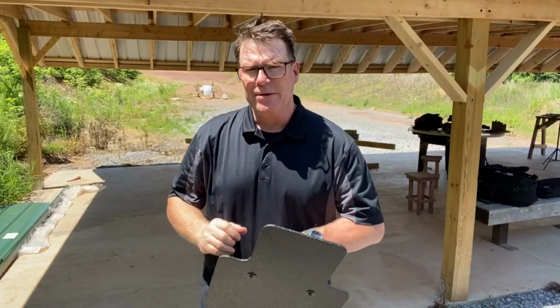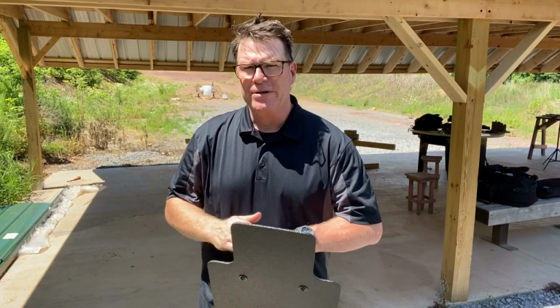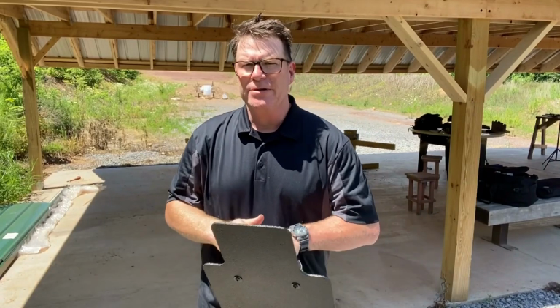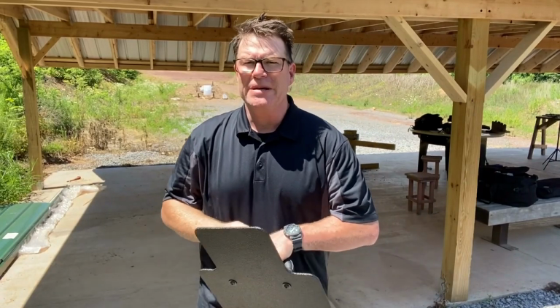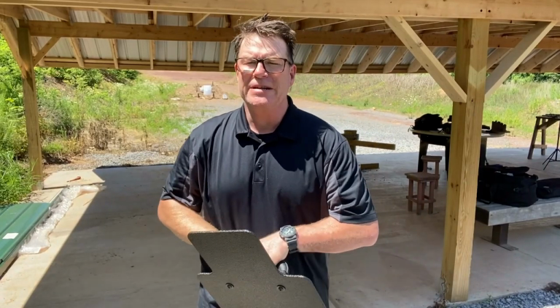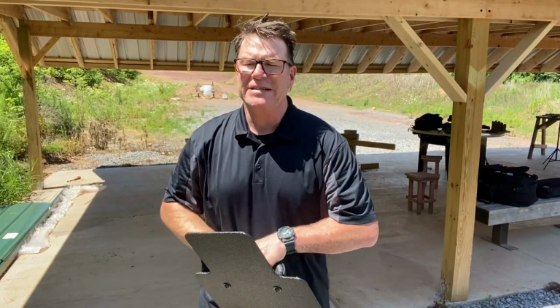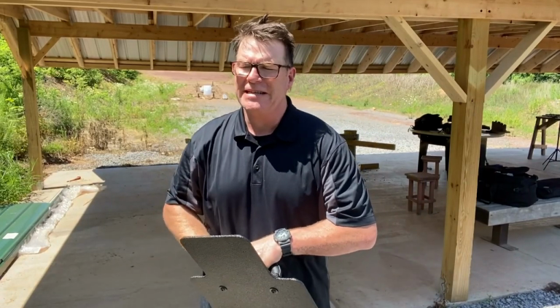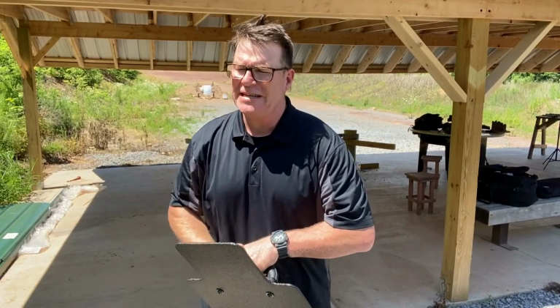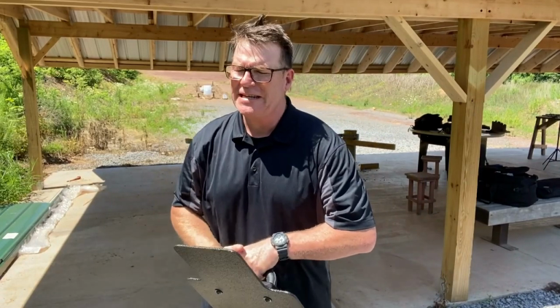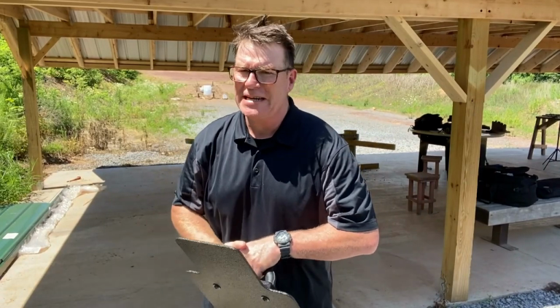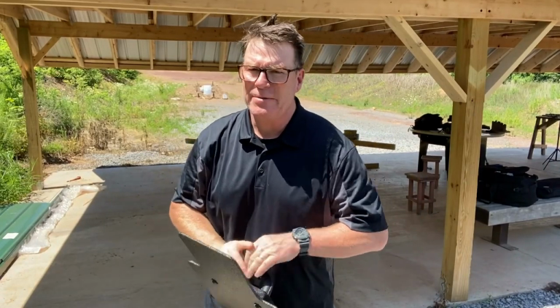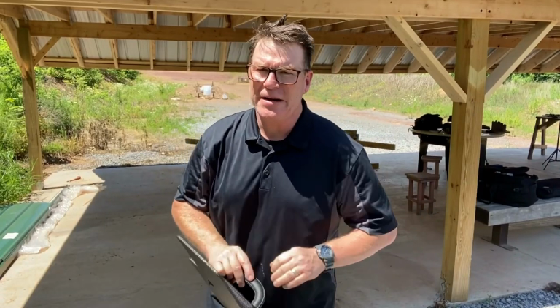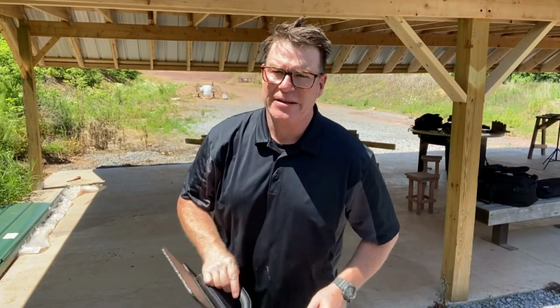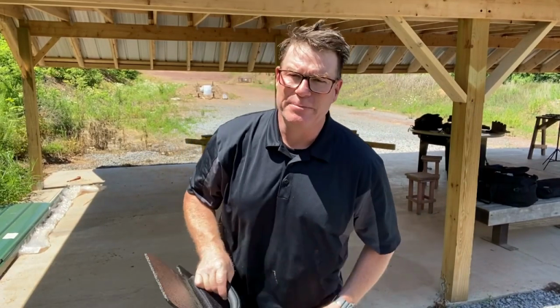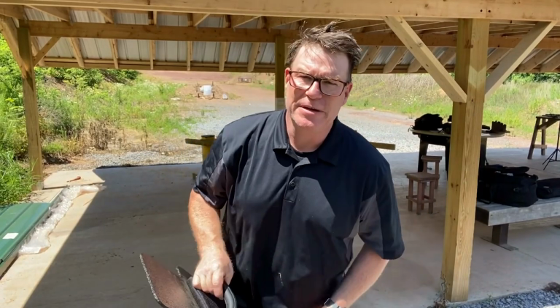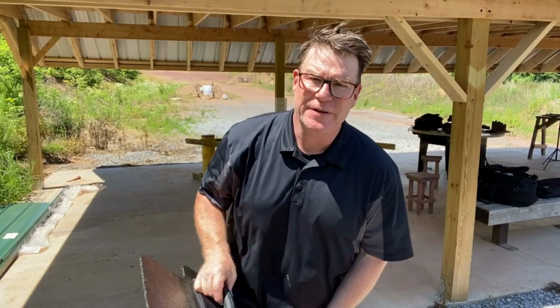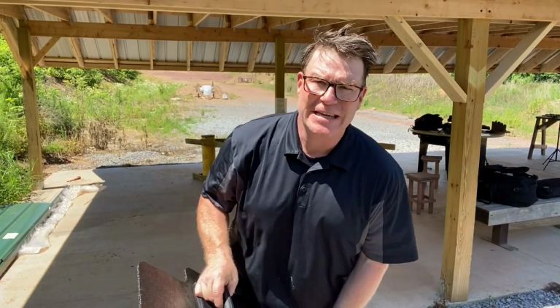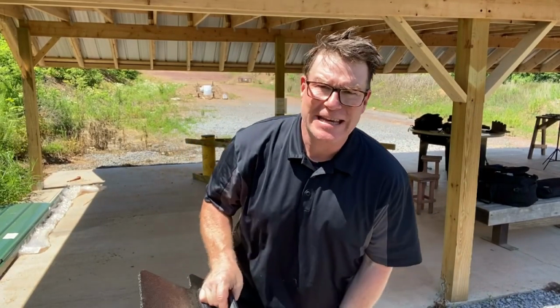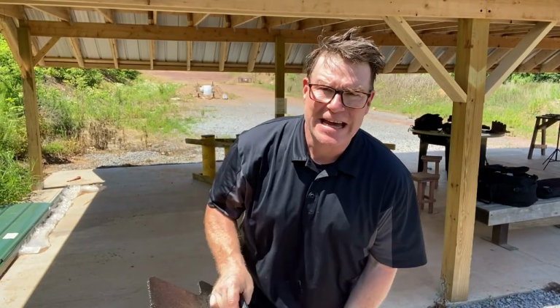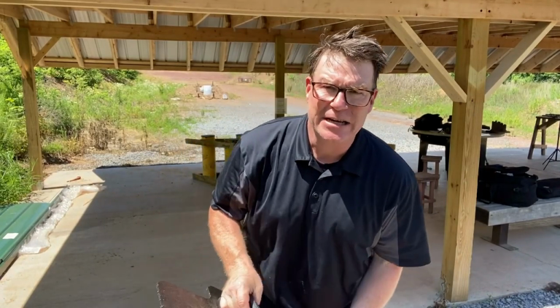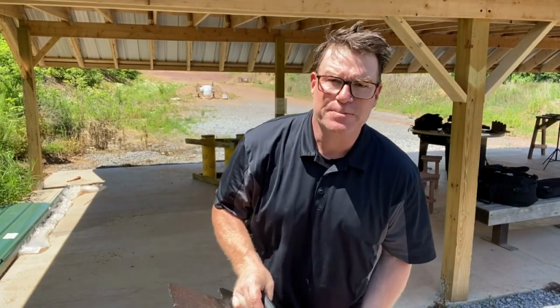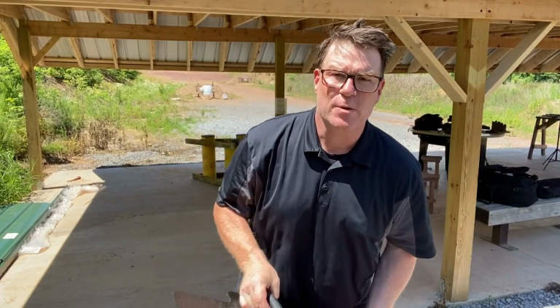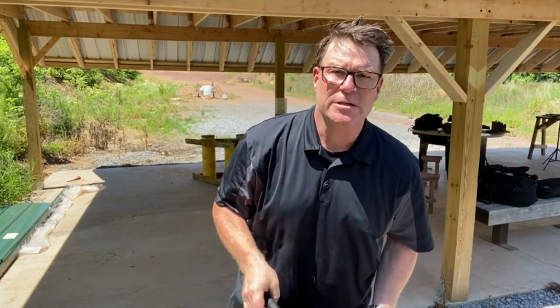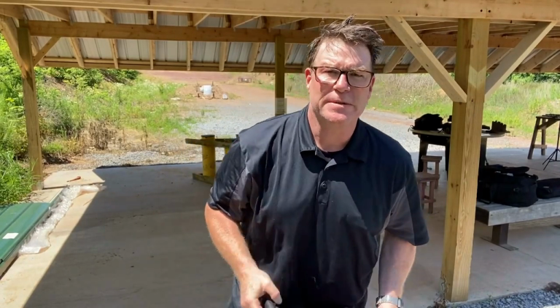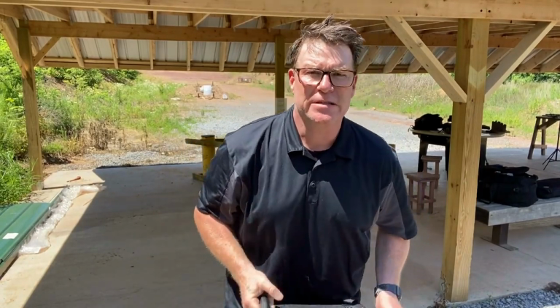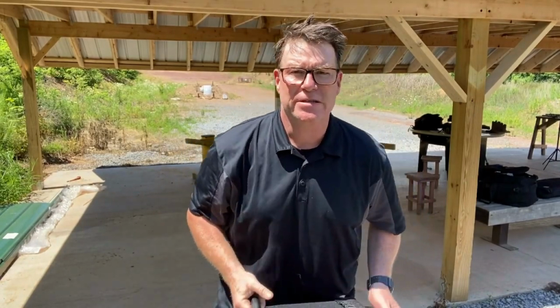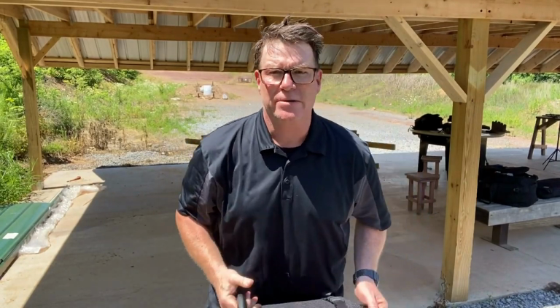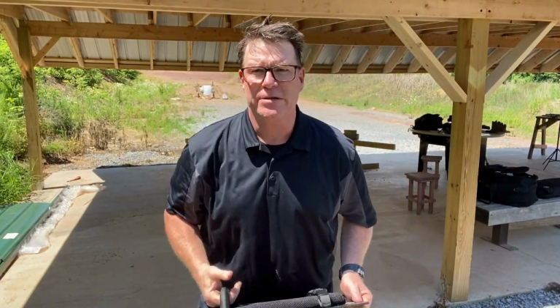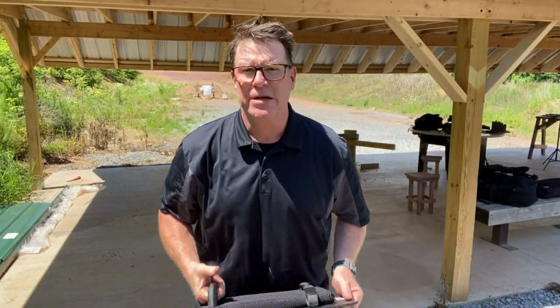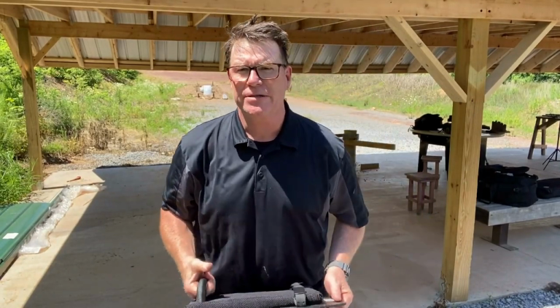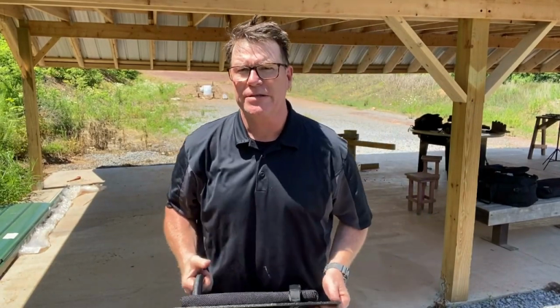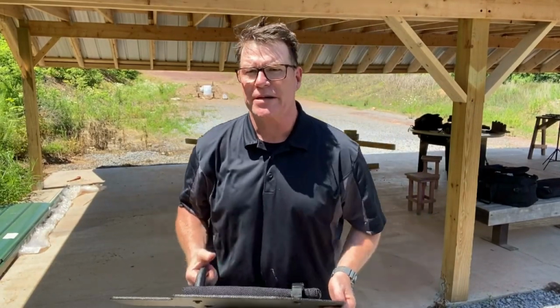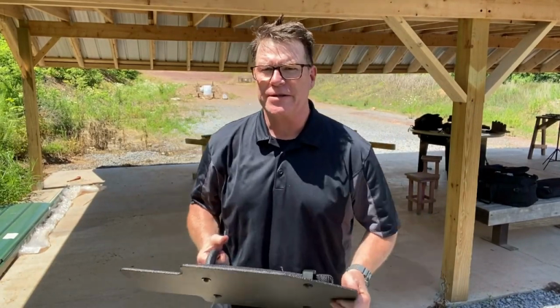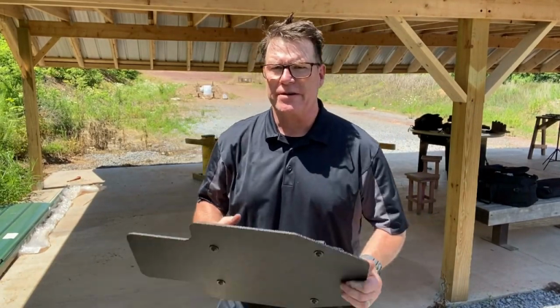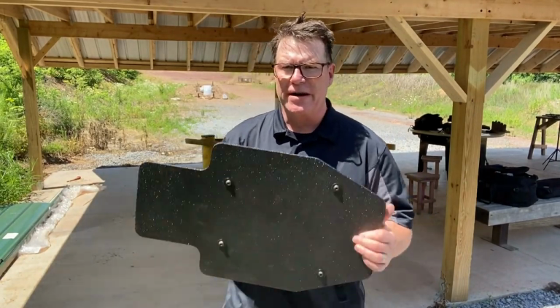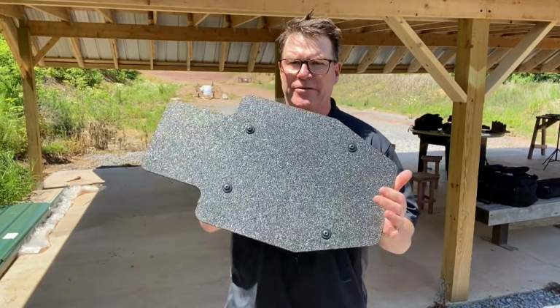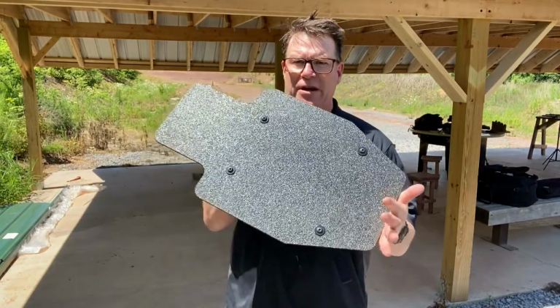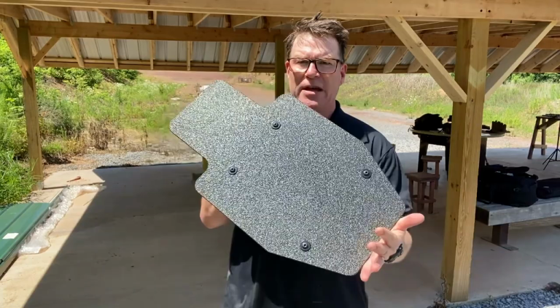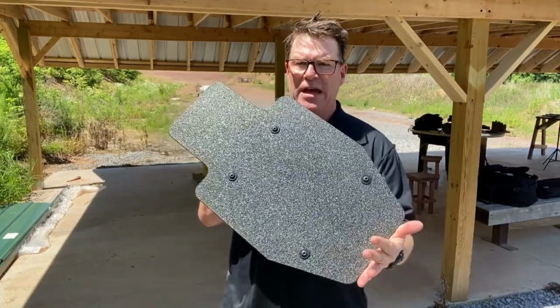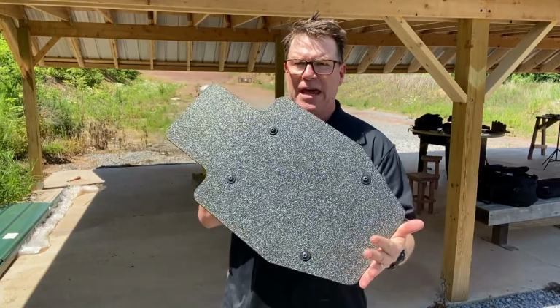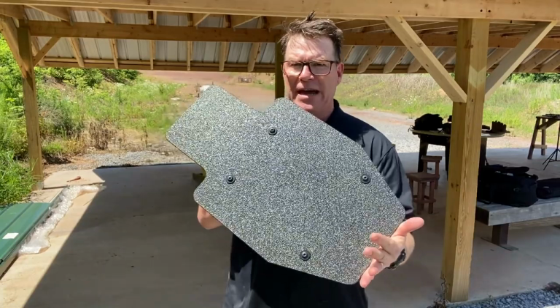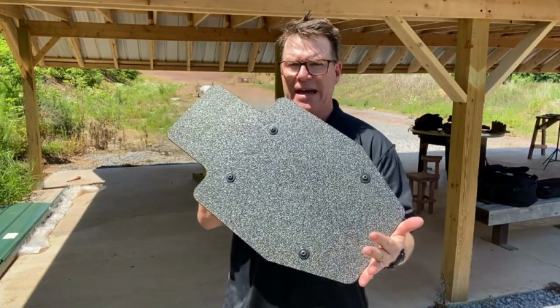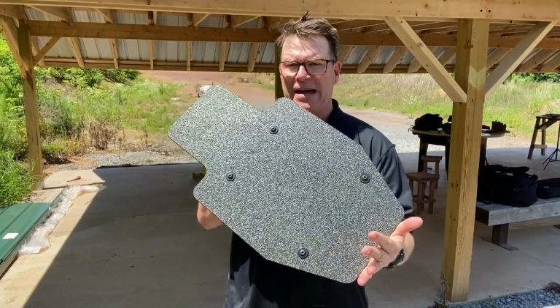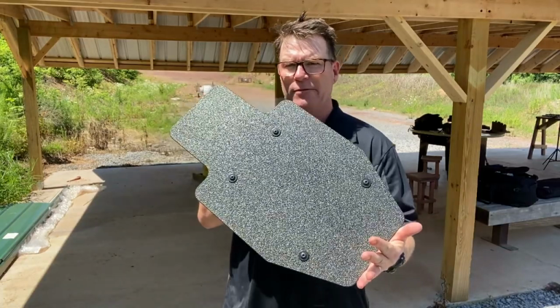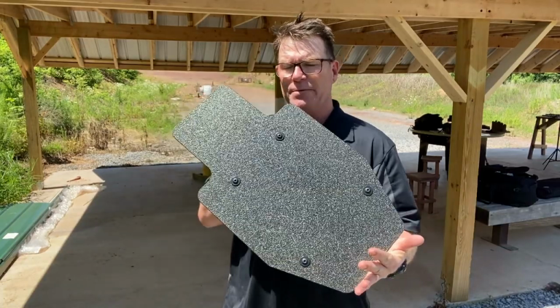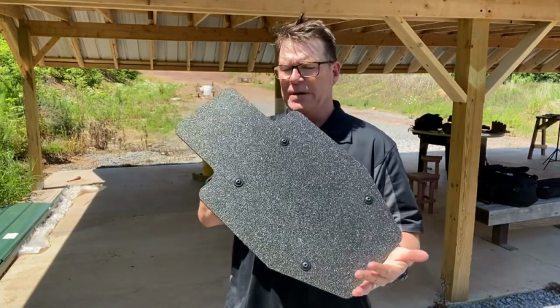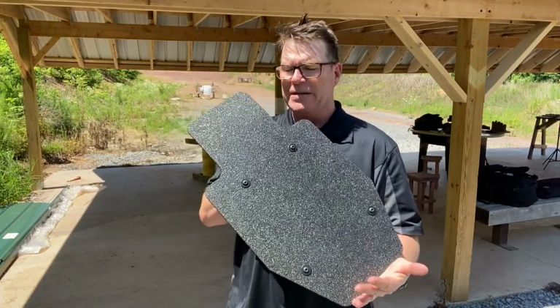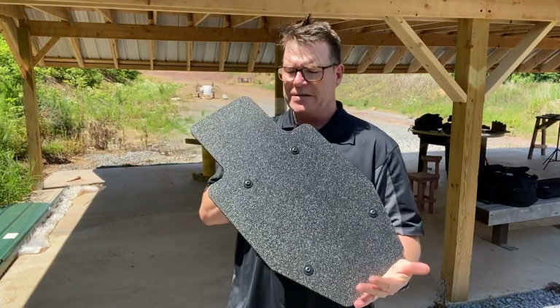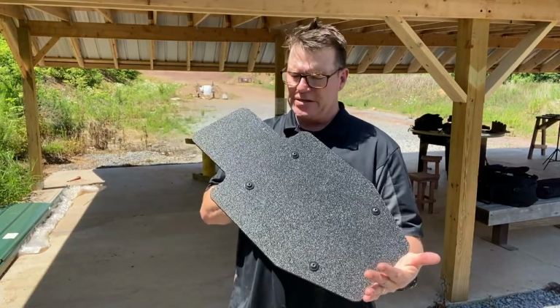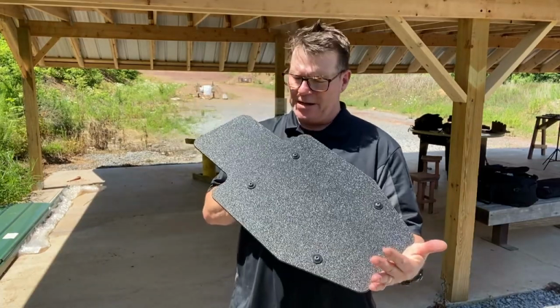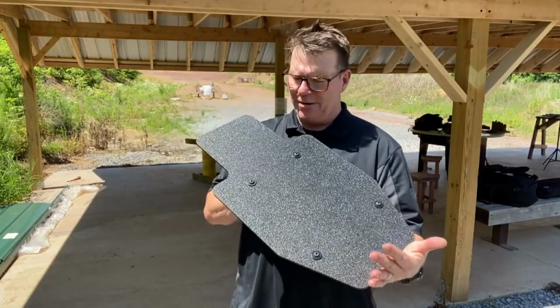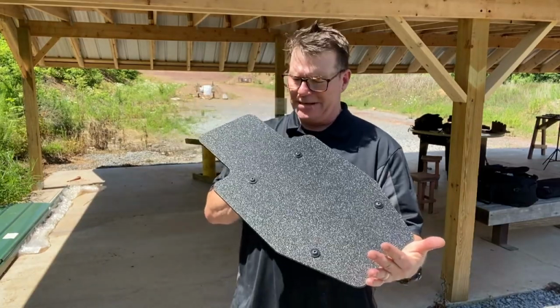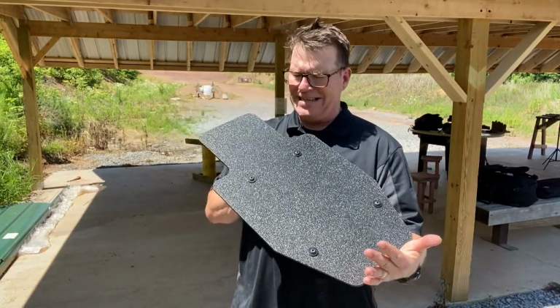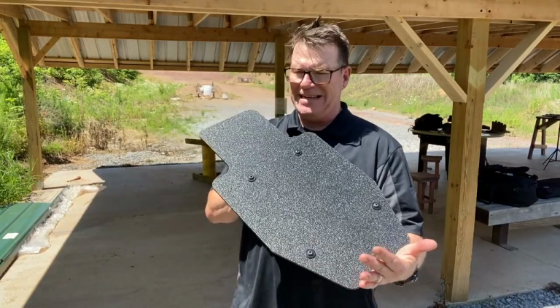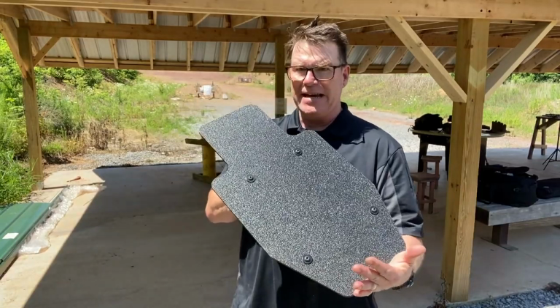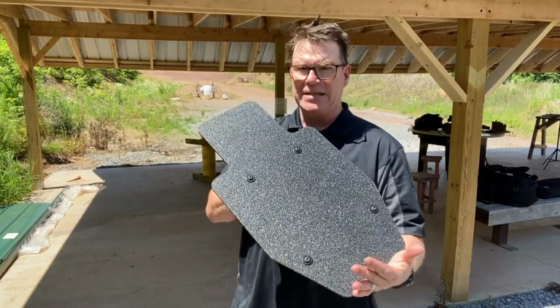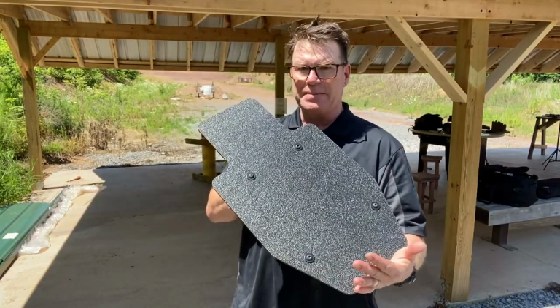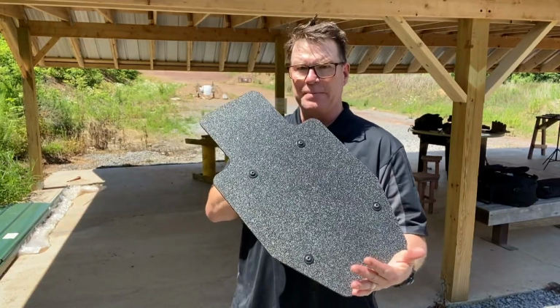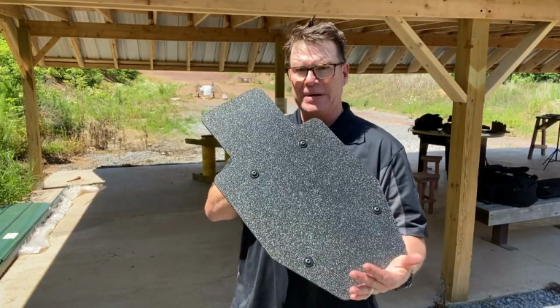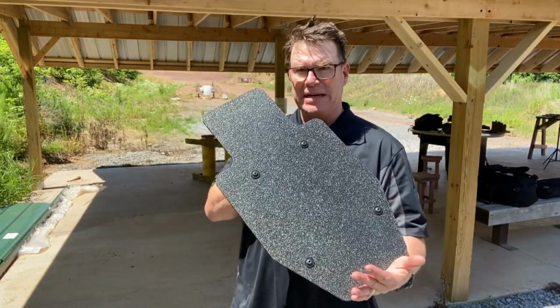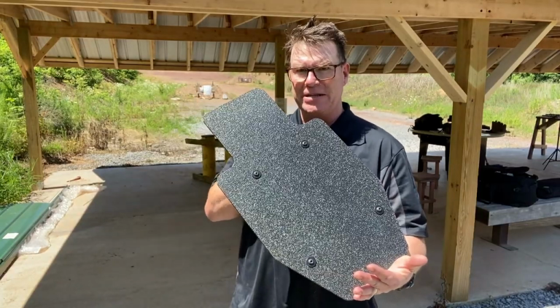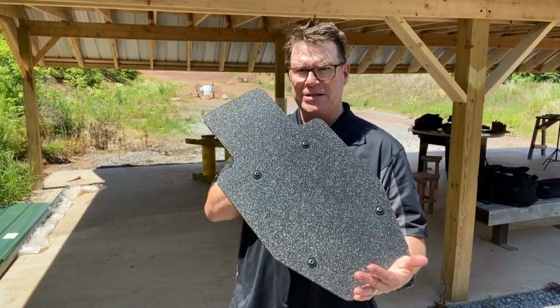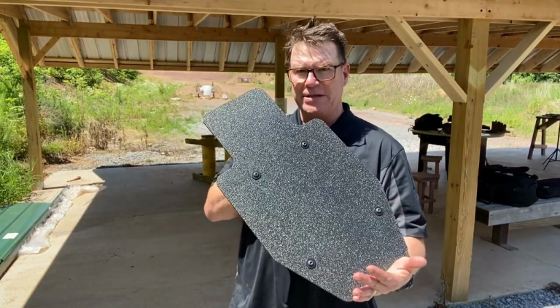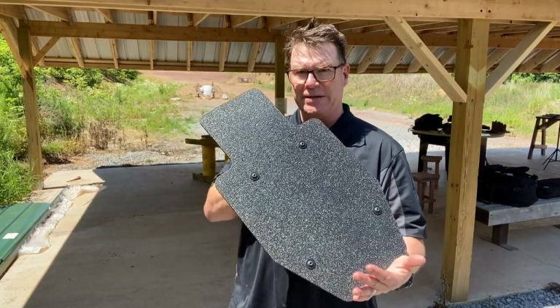KB32 here. Check it out. We're out at the Mifflin County Sportsman's Association Testing Grounds, and I have with me the RTS Mini Shield.